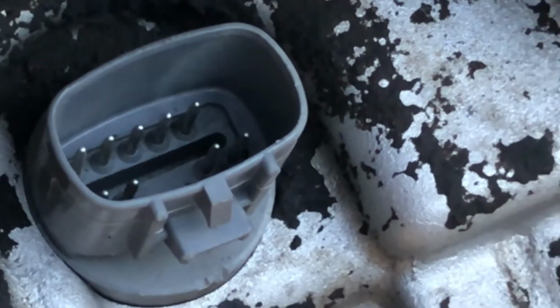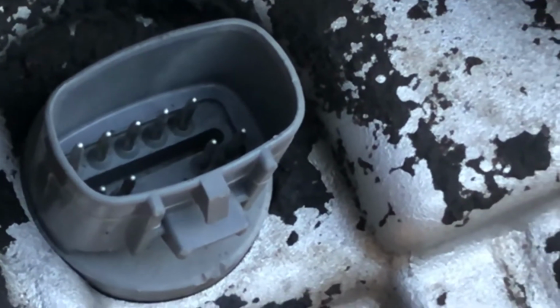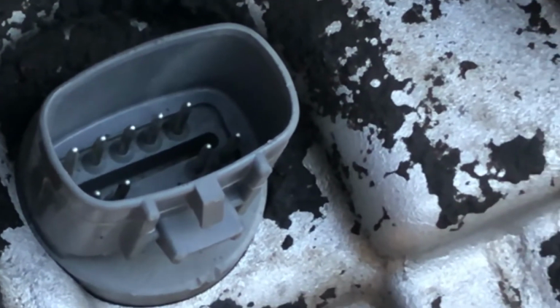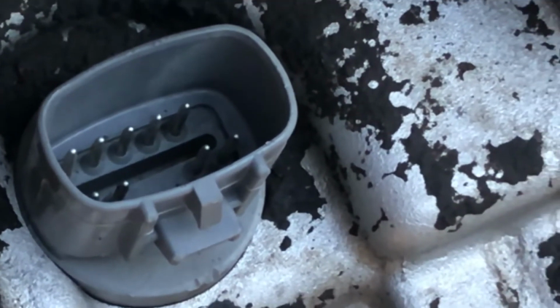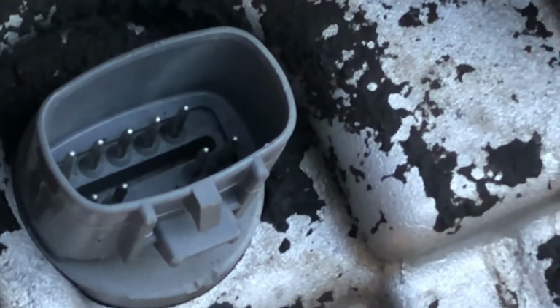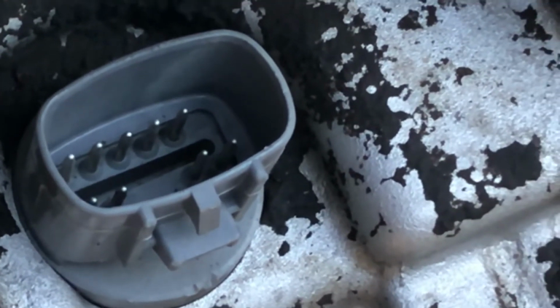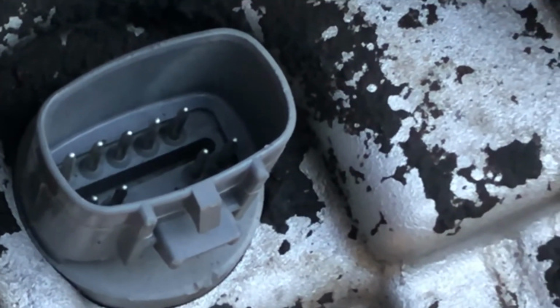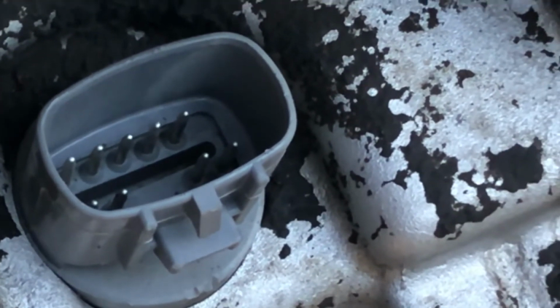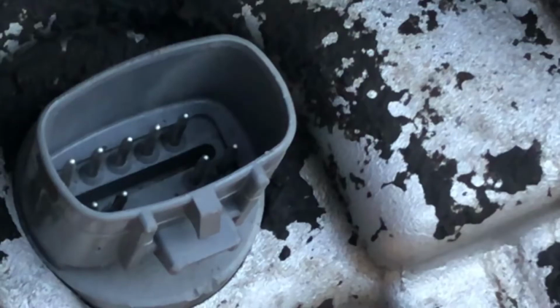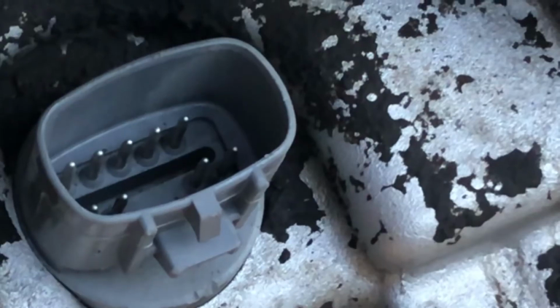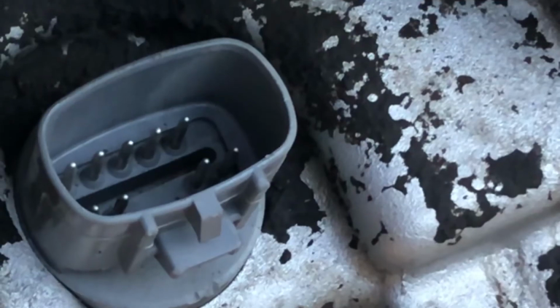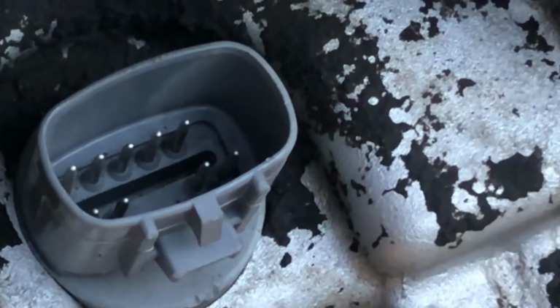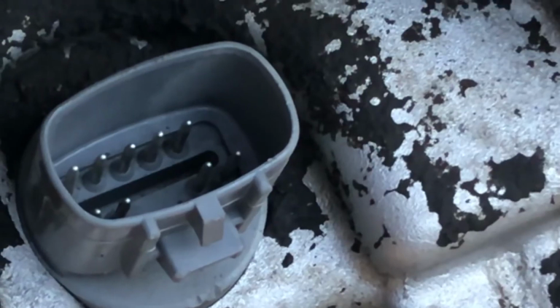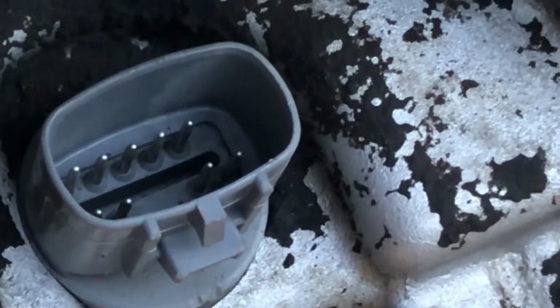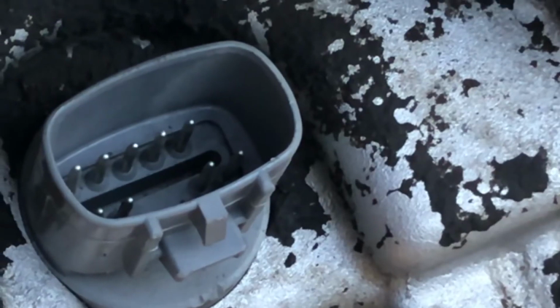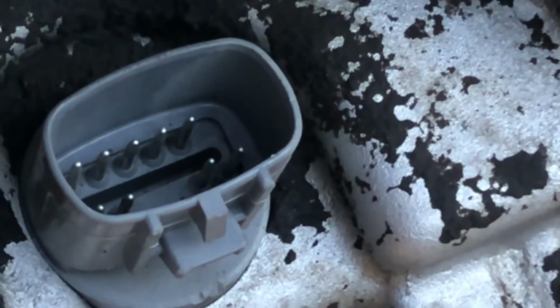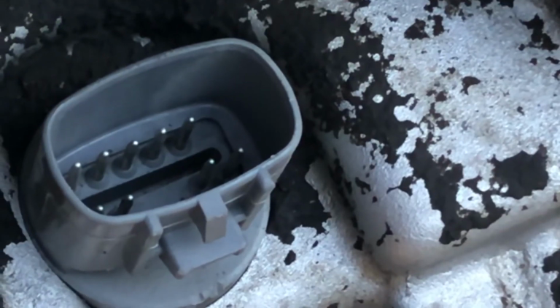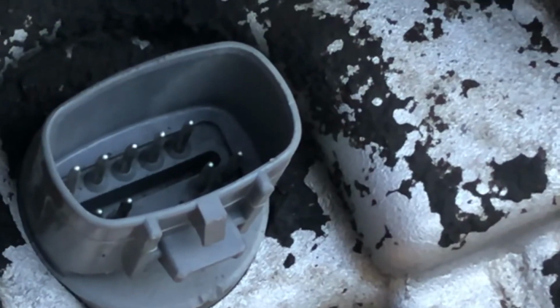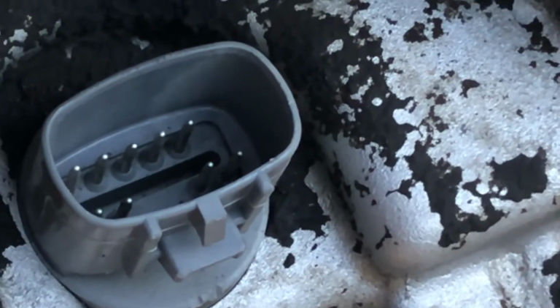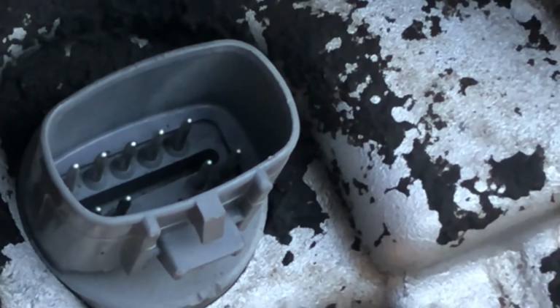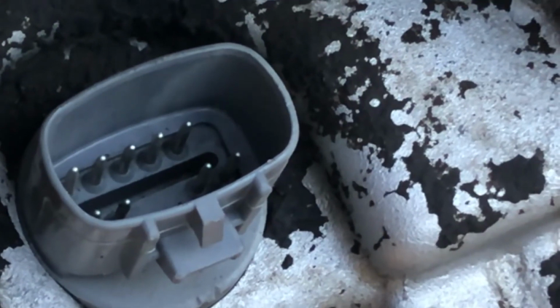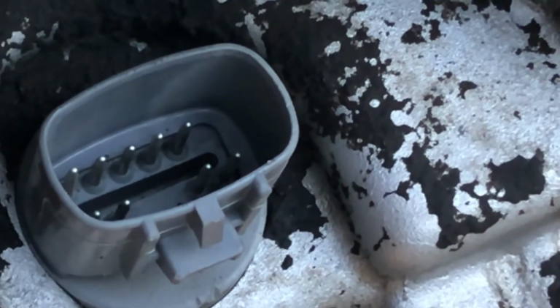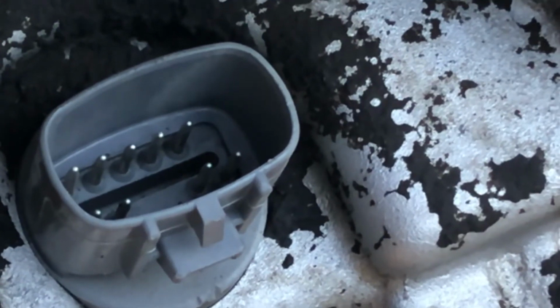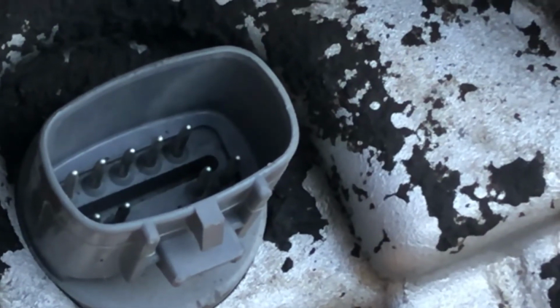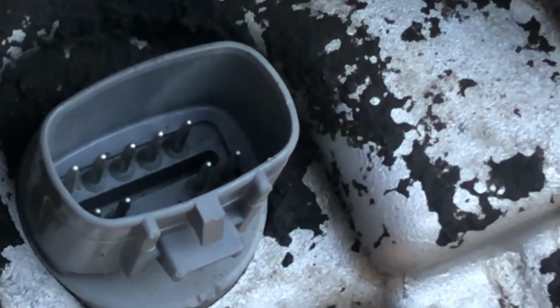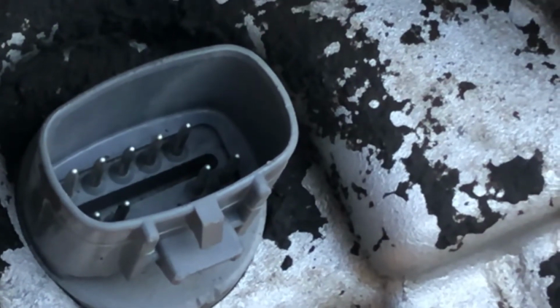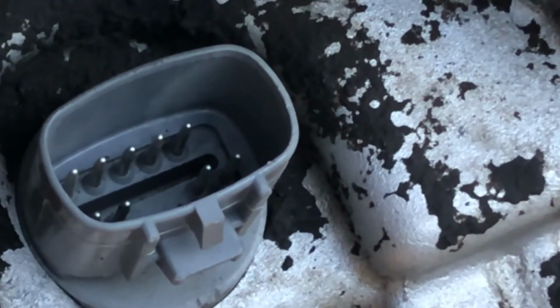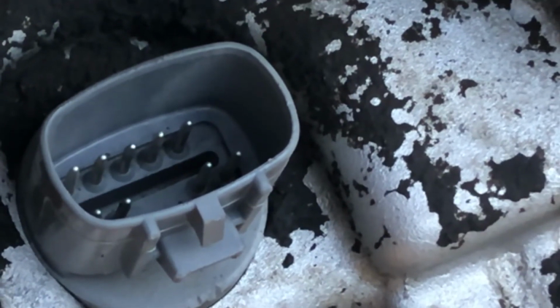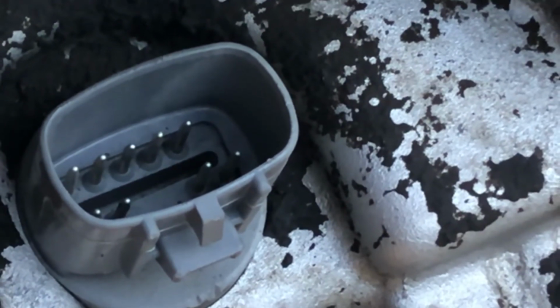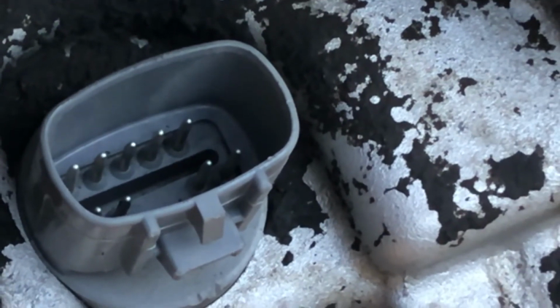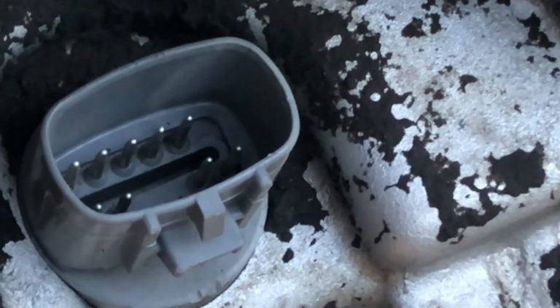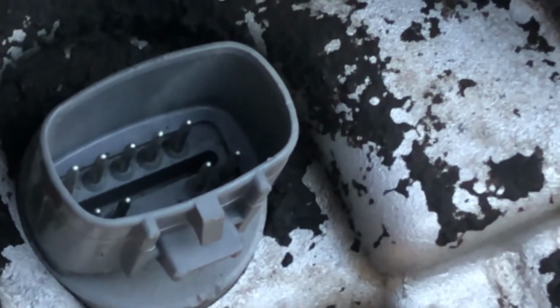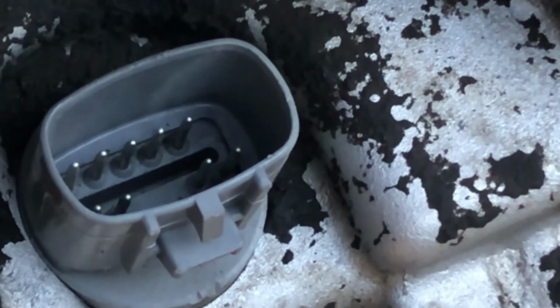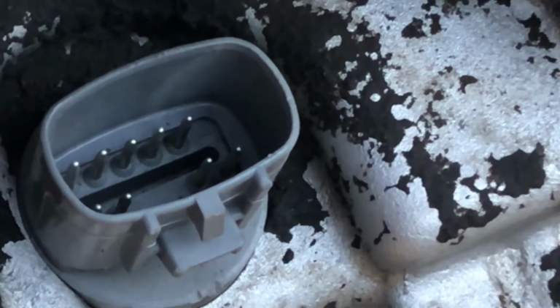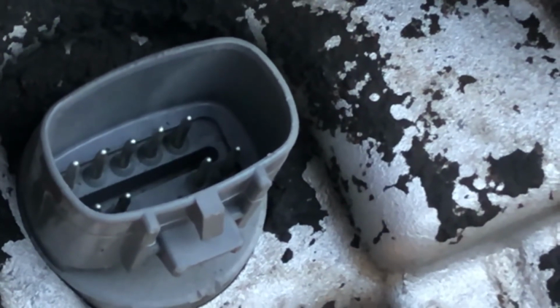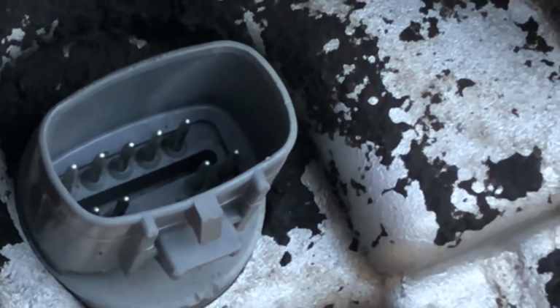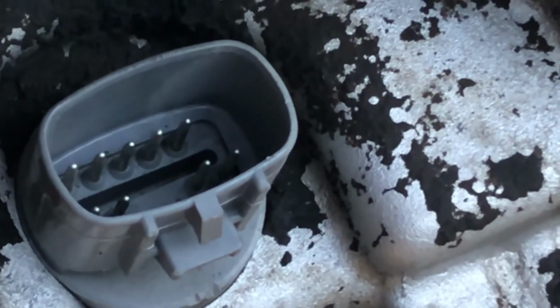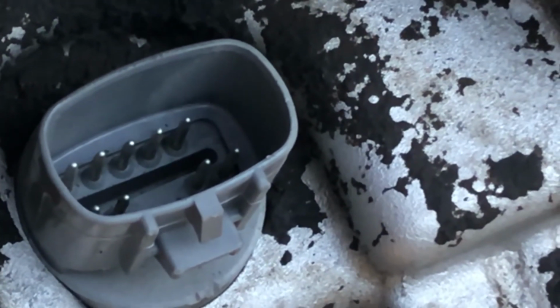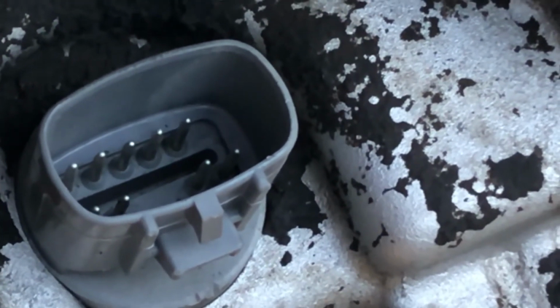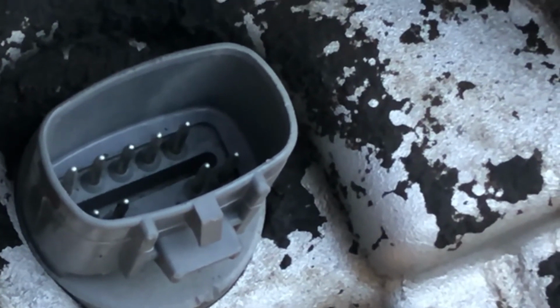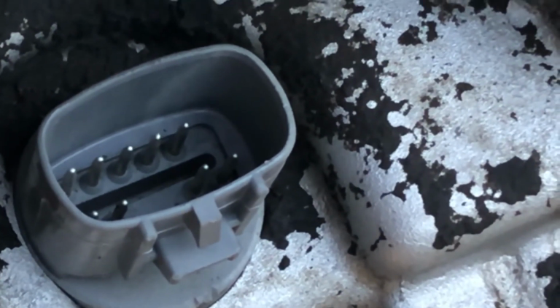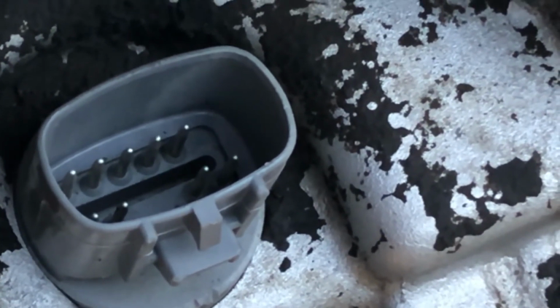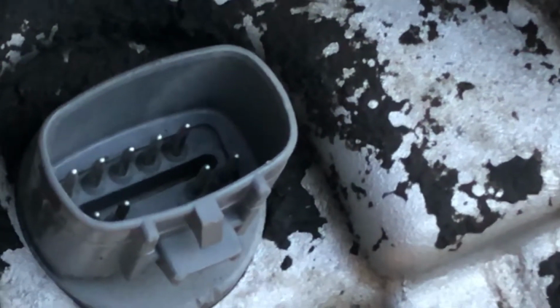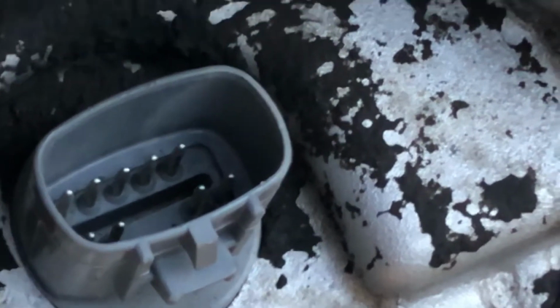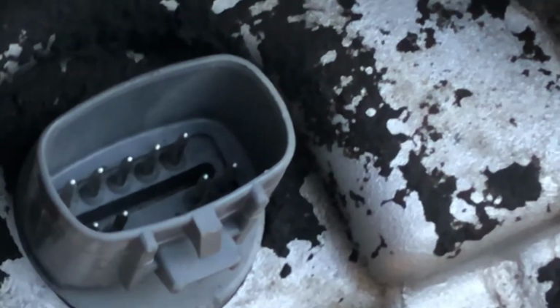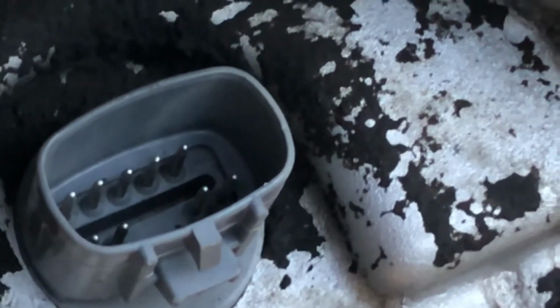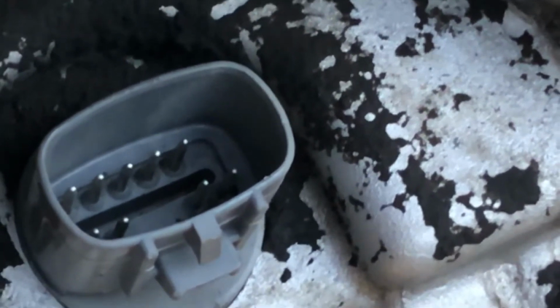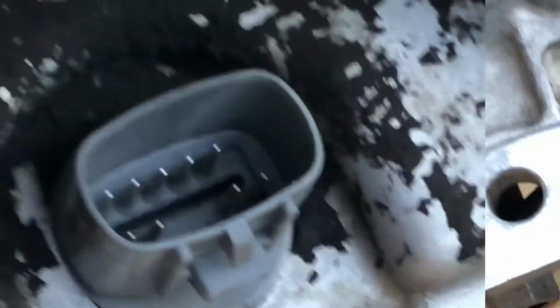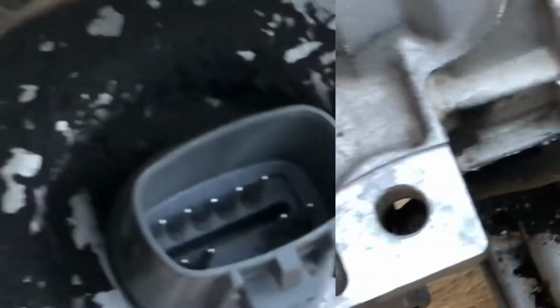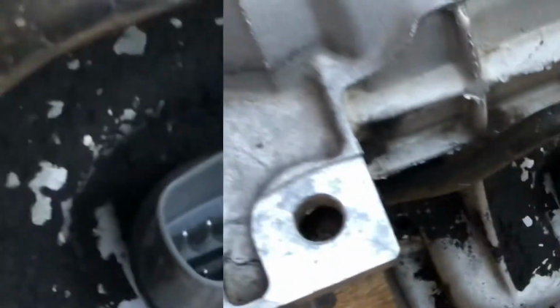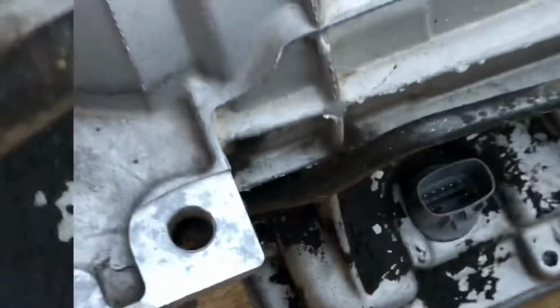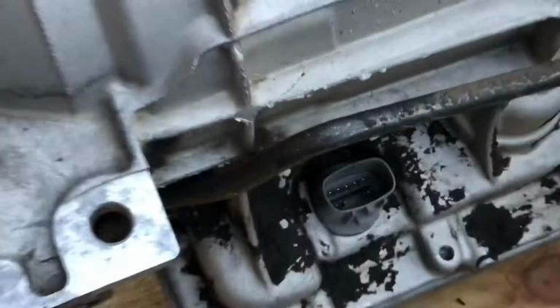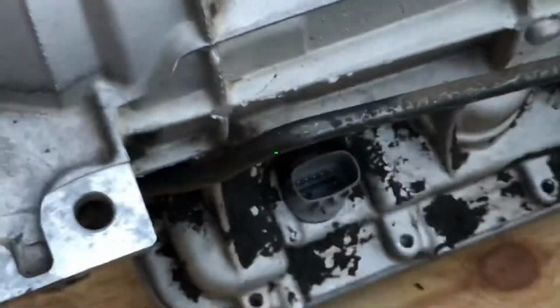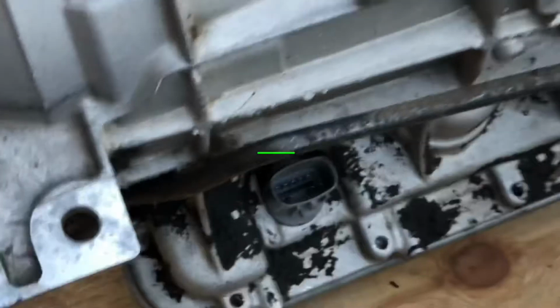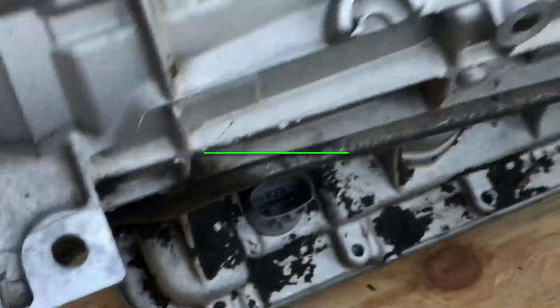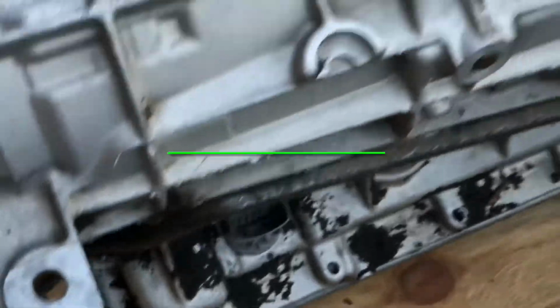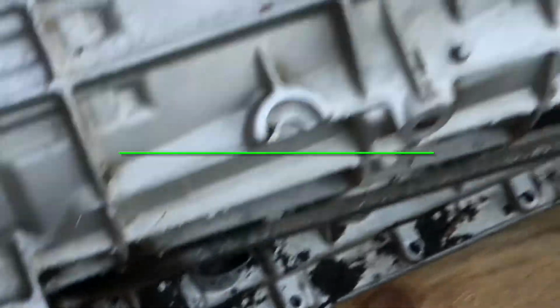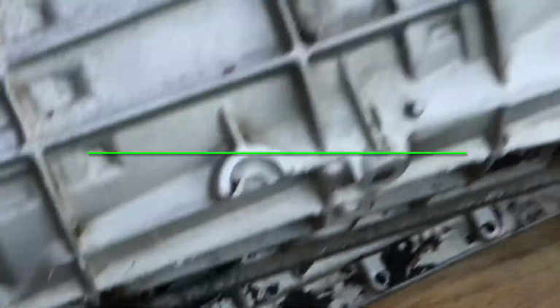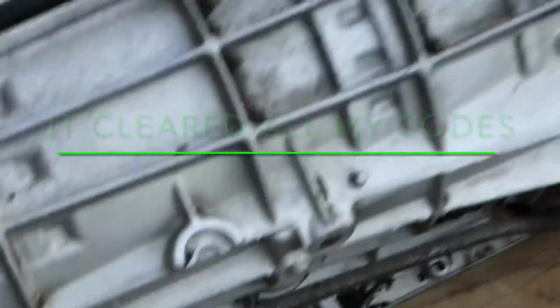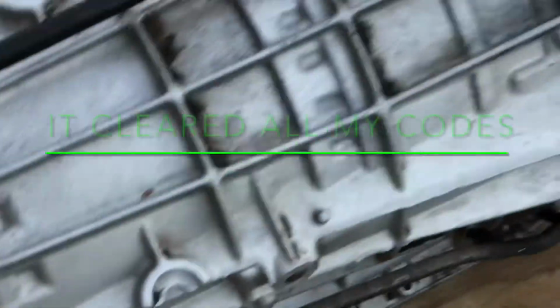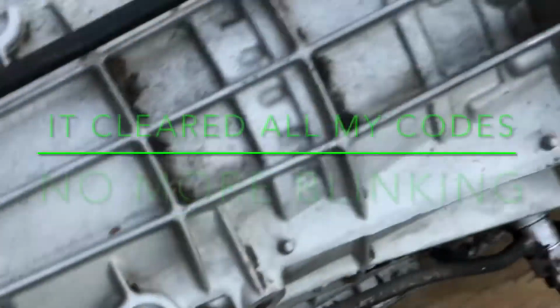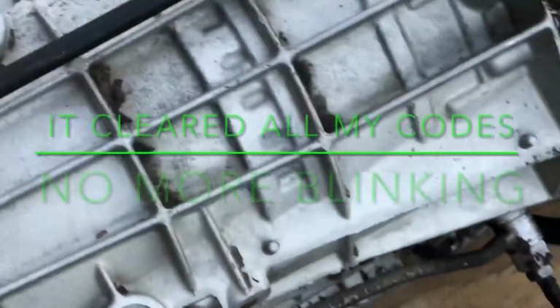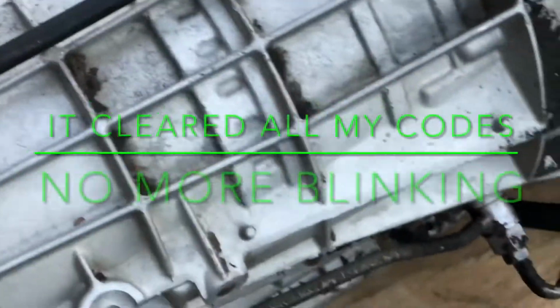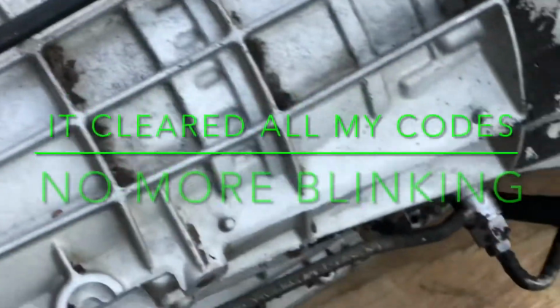So if you're having an overdrive blinking light and you've checked everything else, go ahead and check that plug right there. In fact, check all of your plugs.